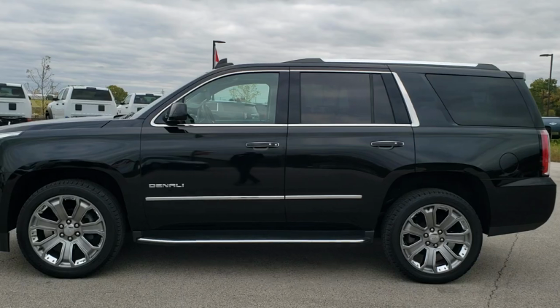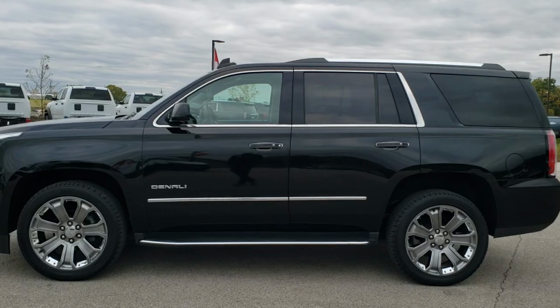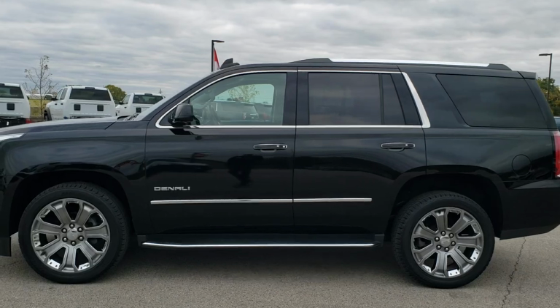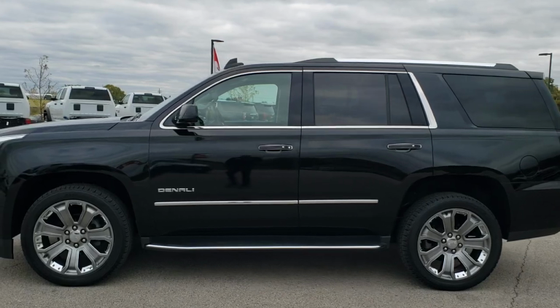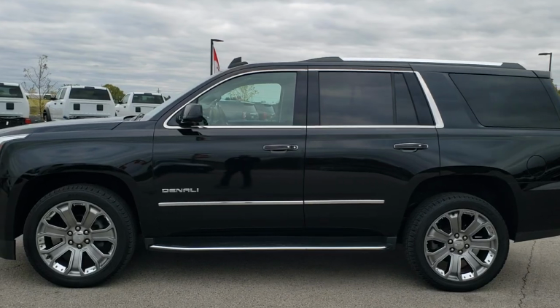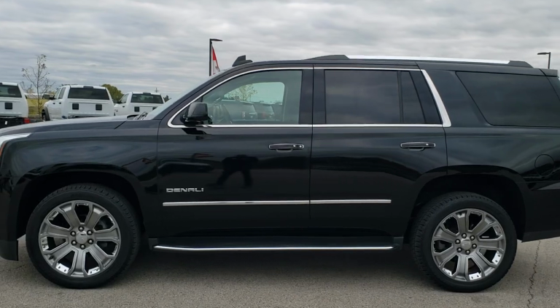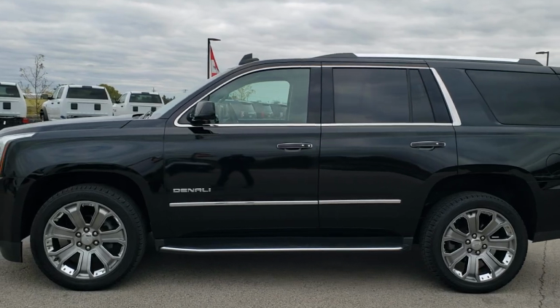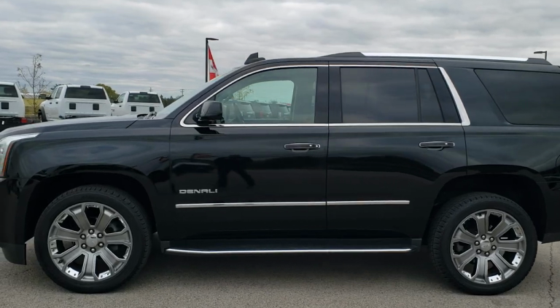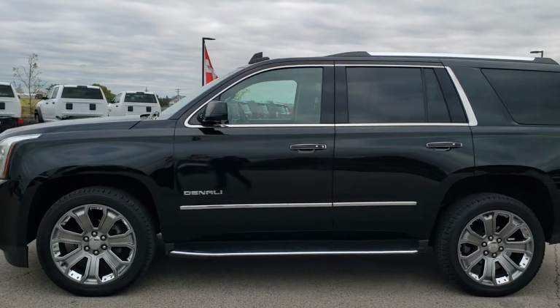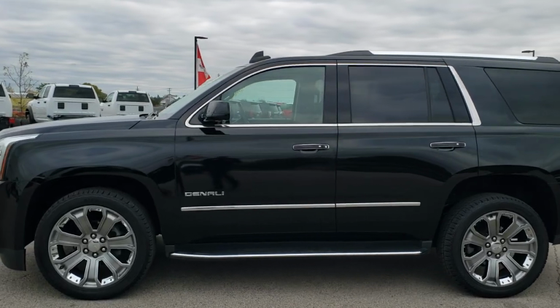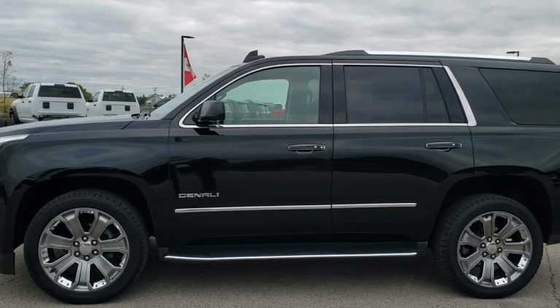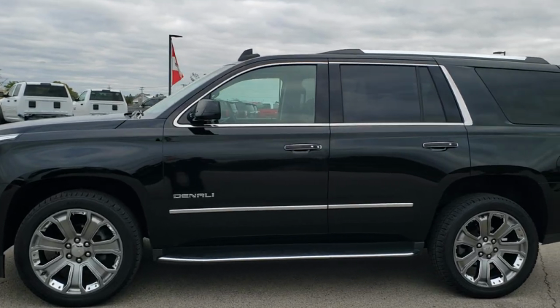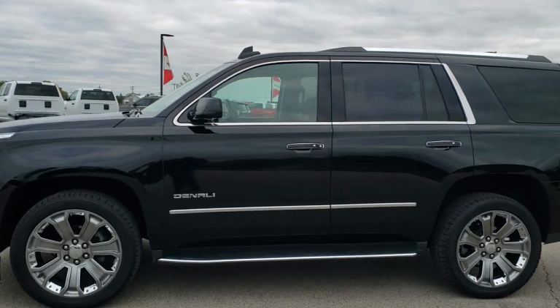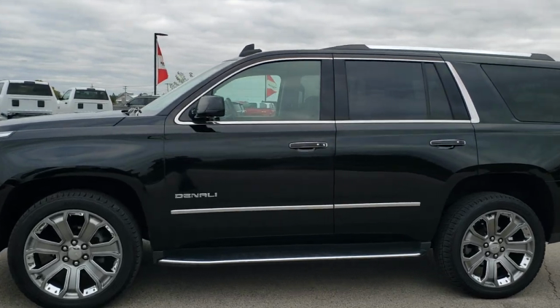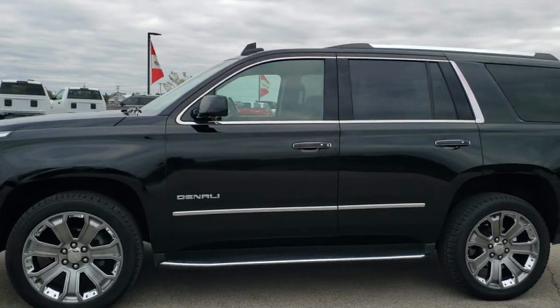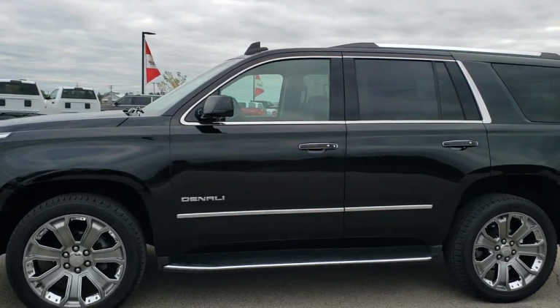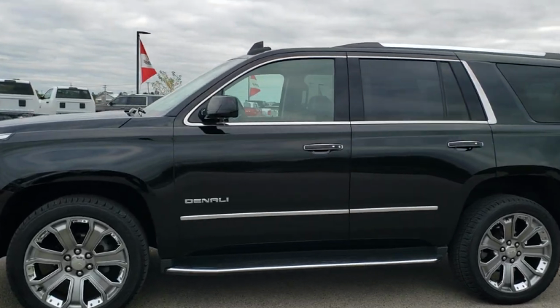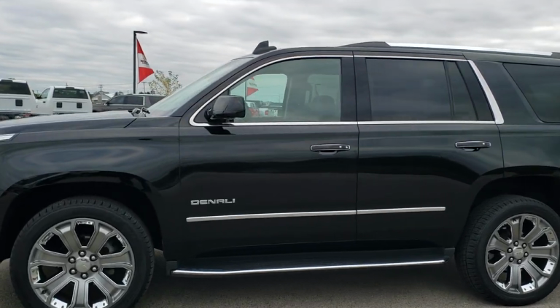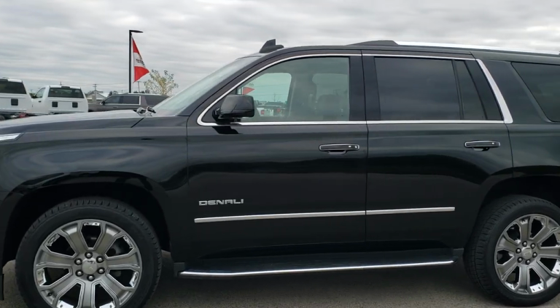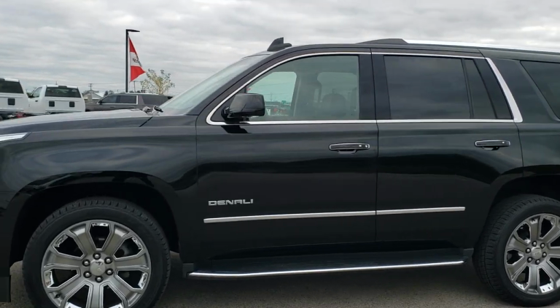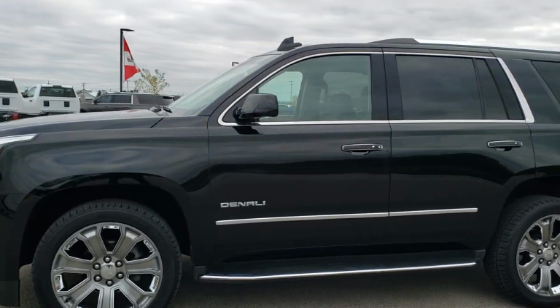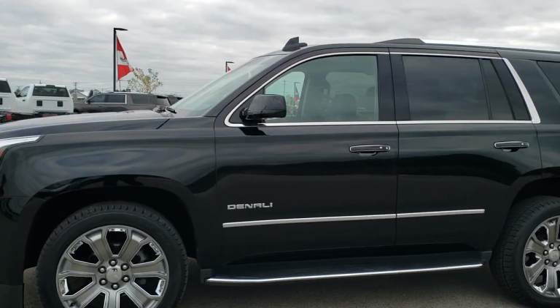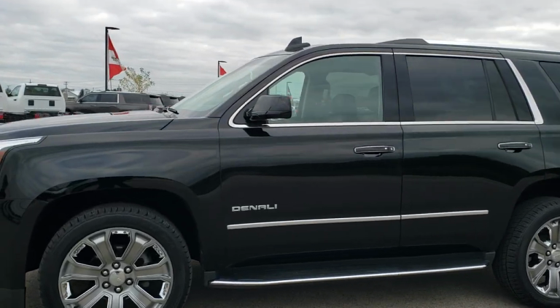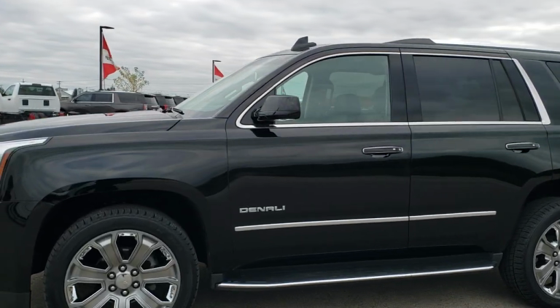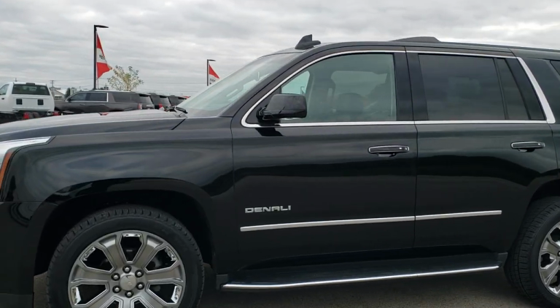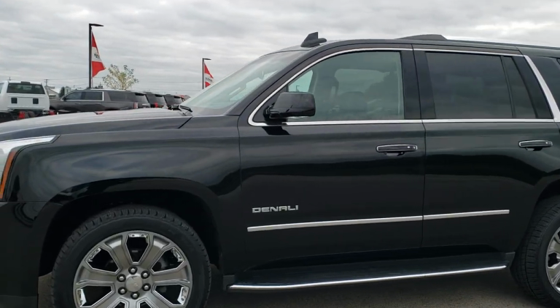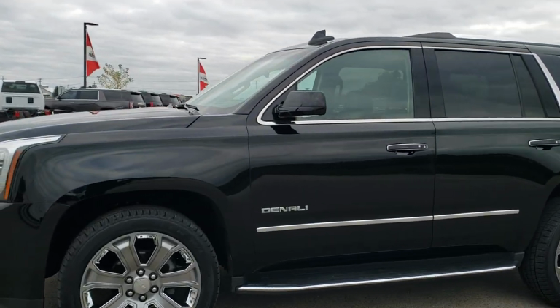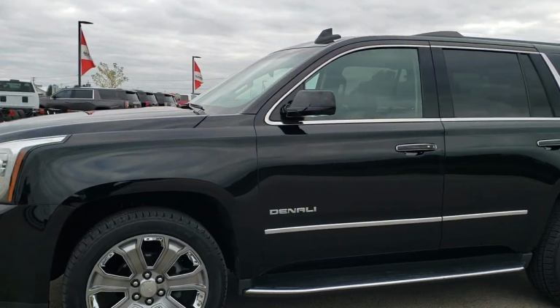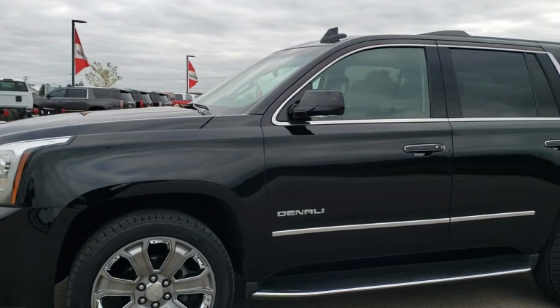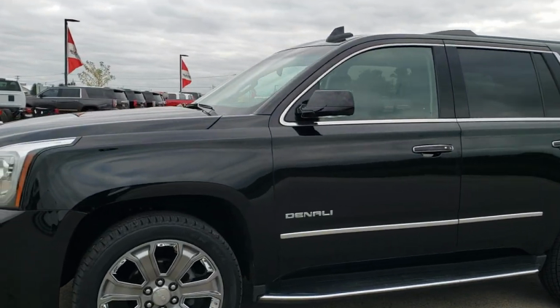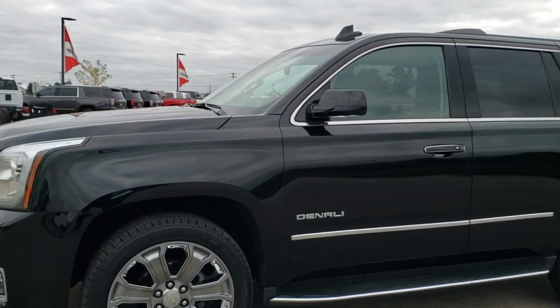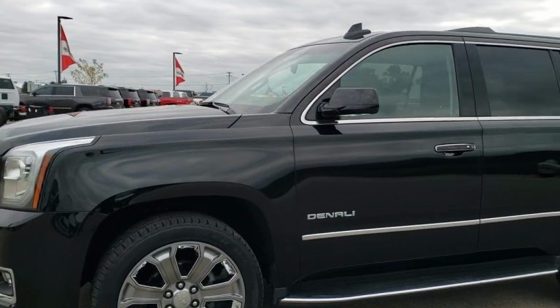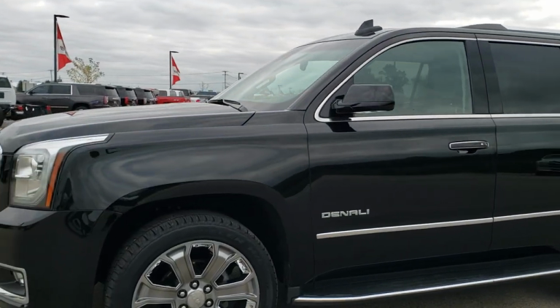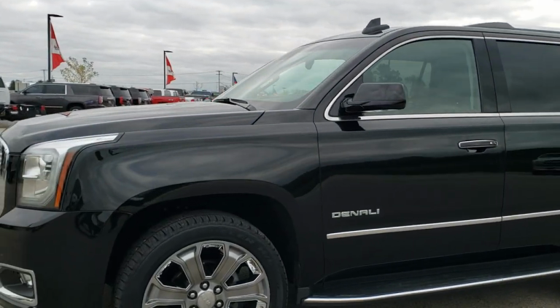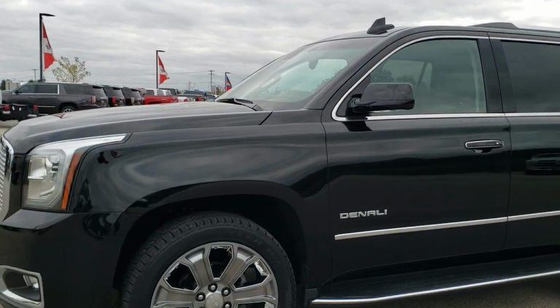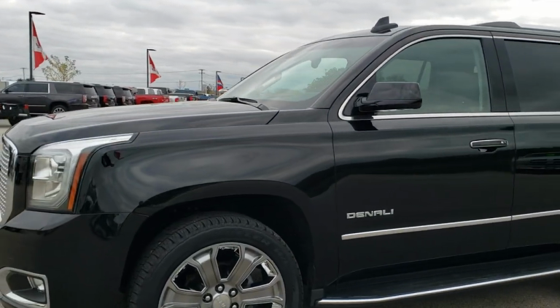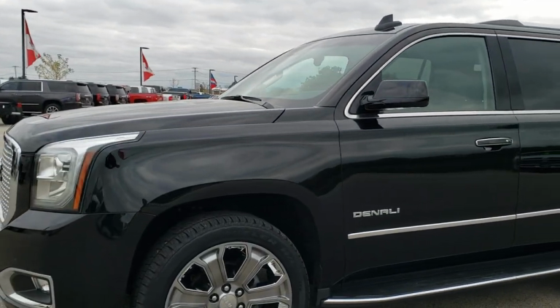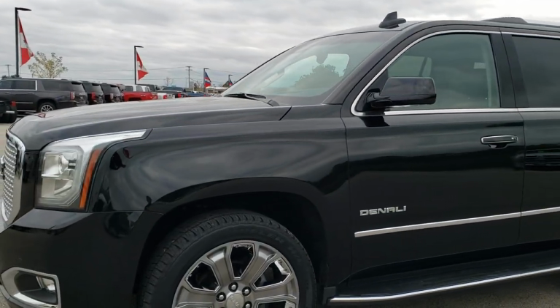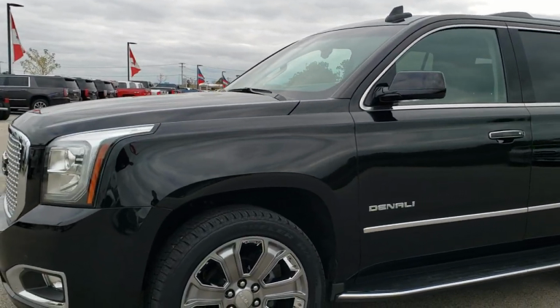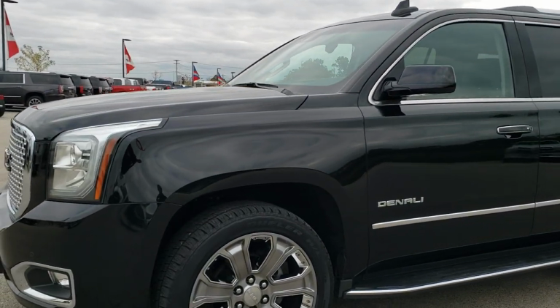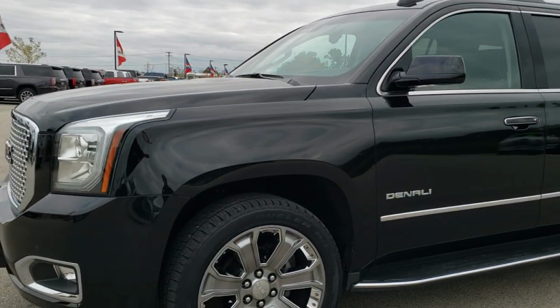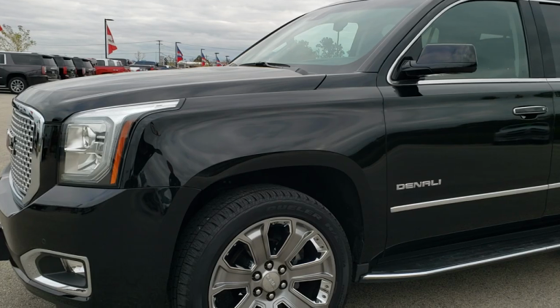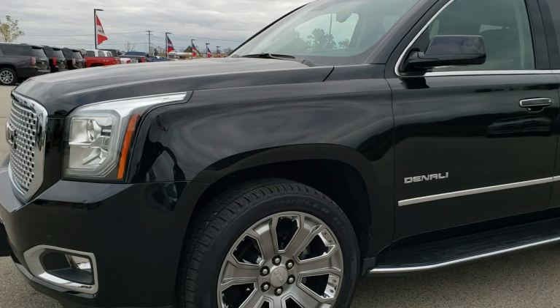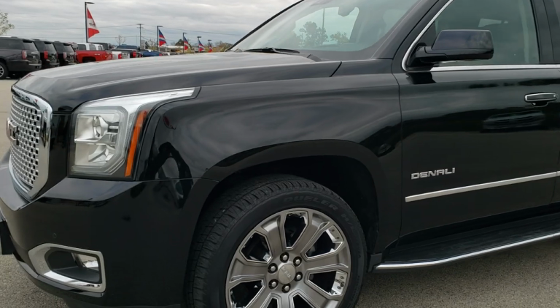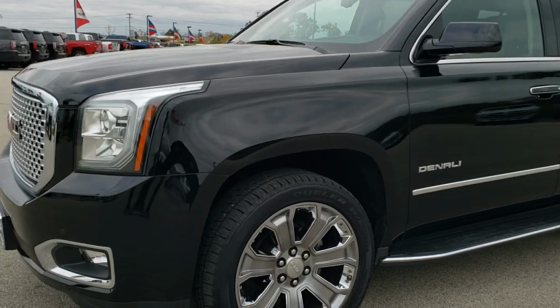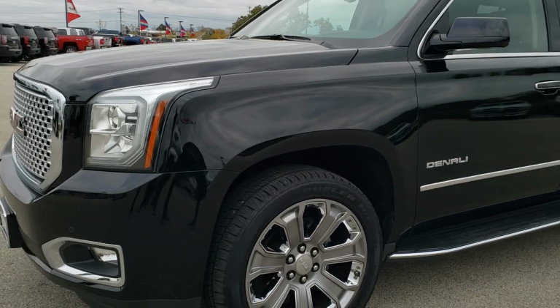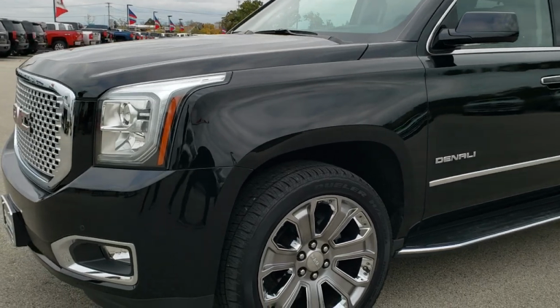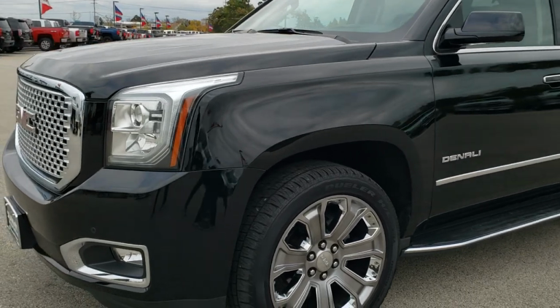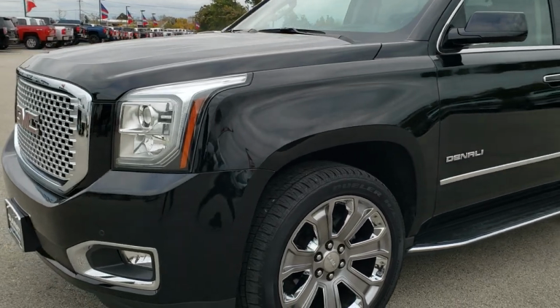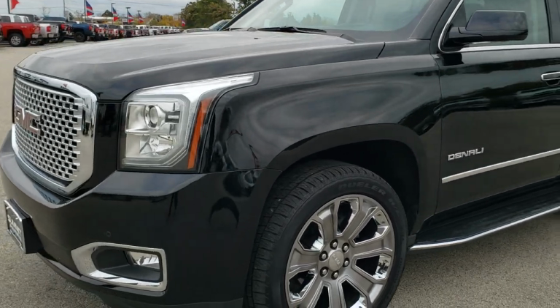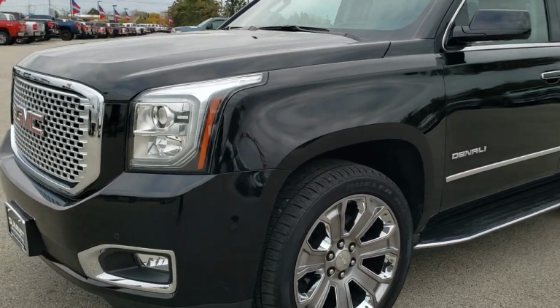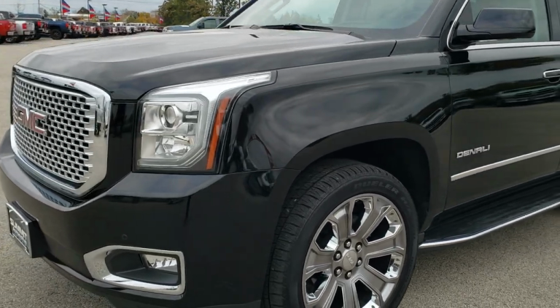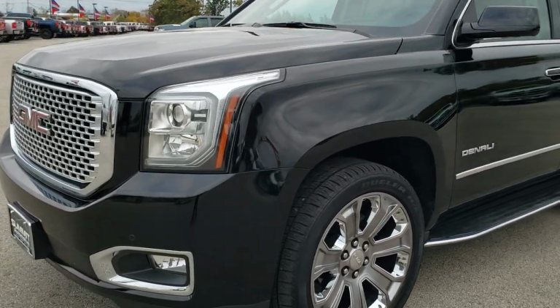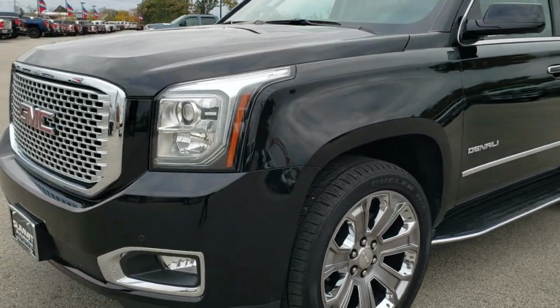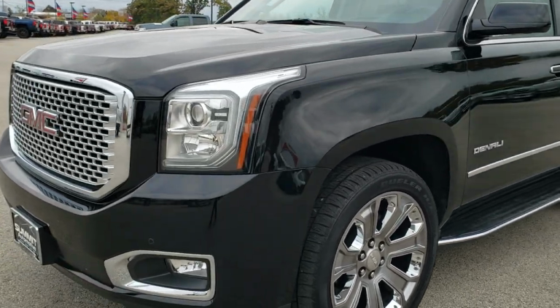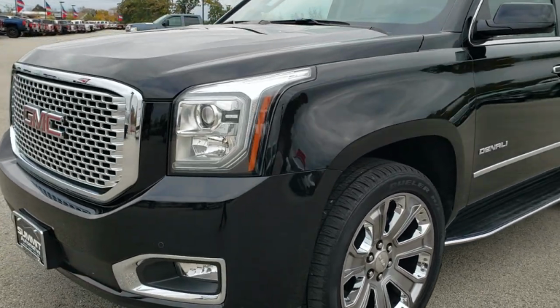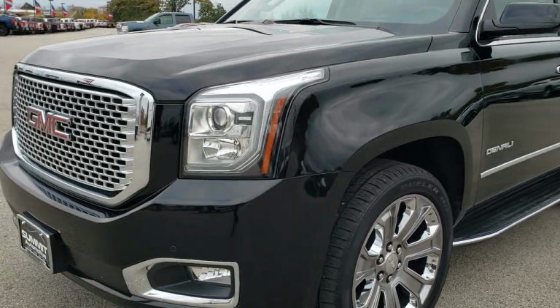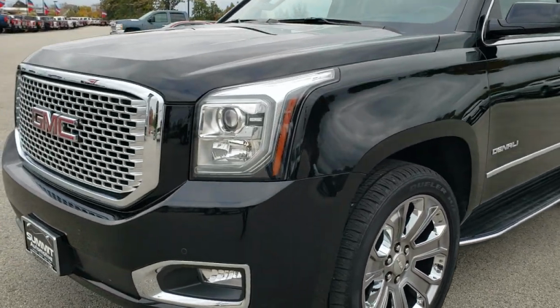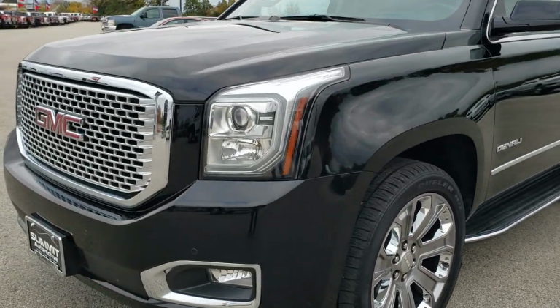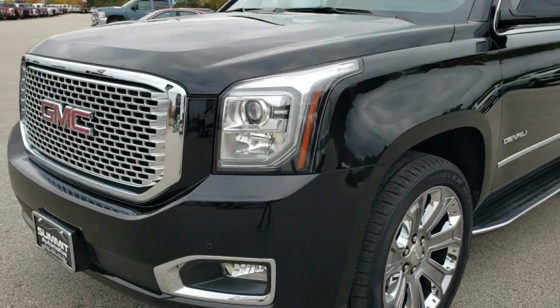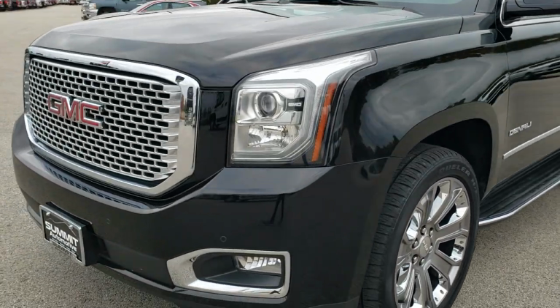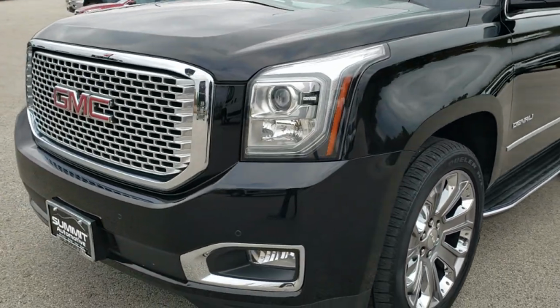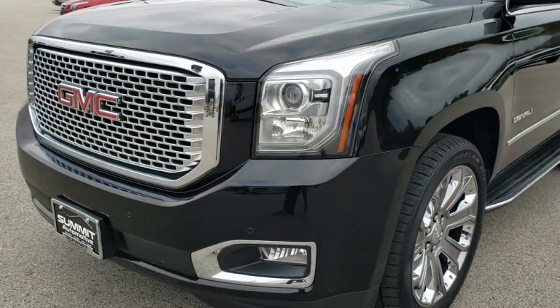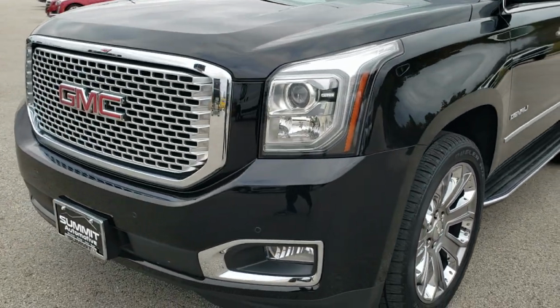This is stock number 9, T63B. We are here at Summit Automotive in Fond du Lac, Wisconsin, your new and used SUV headquarters.